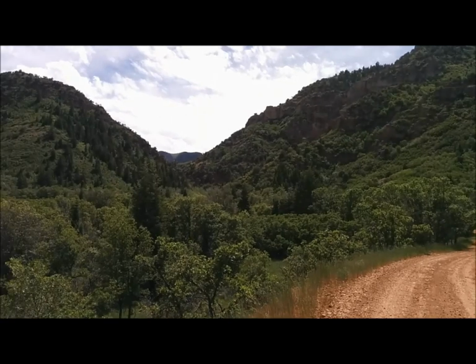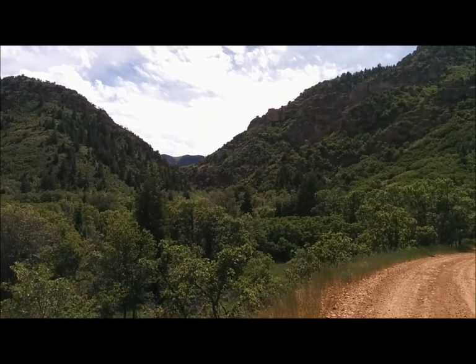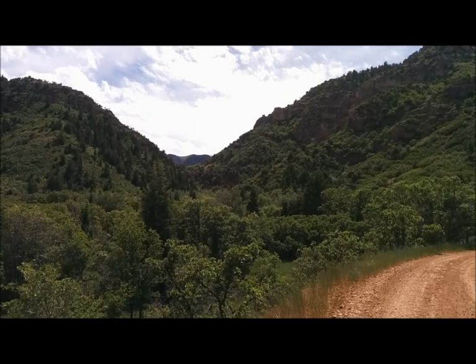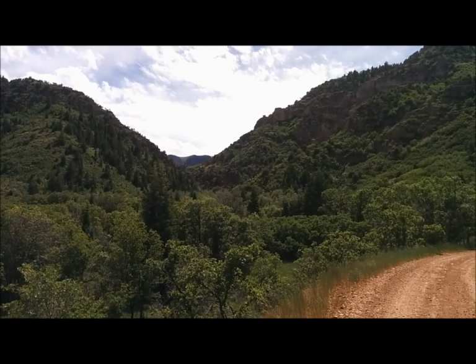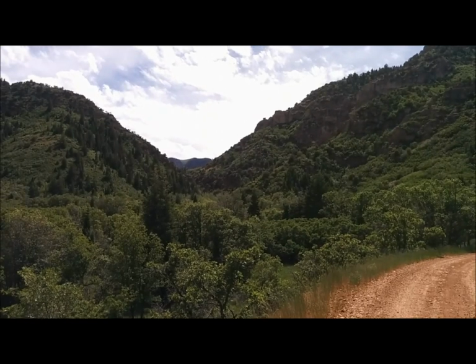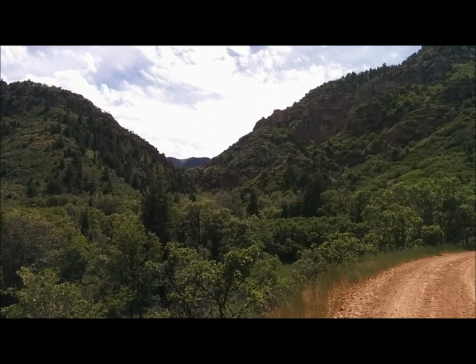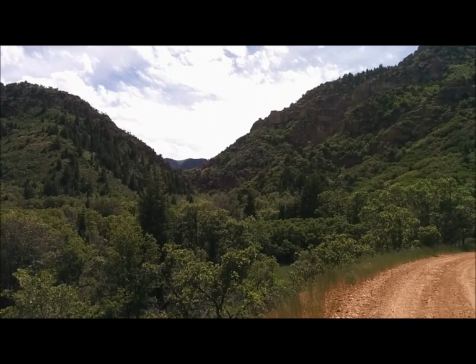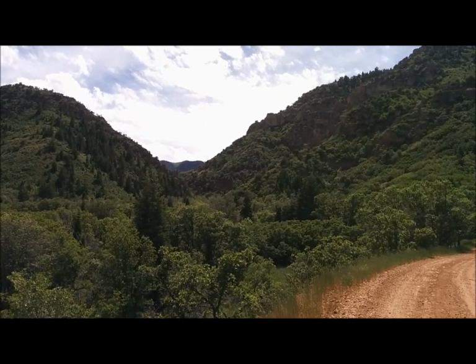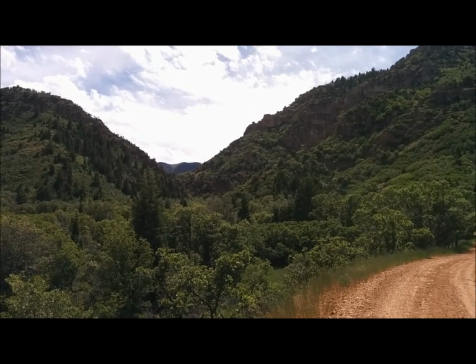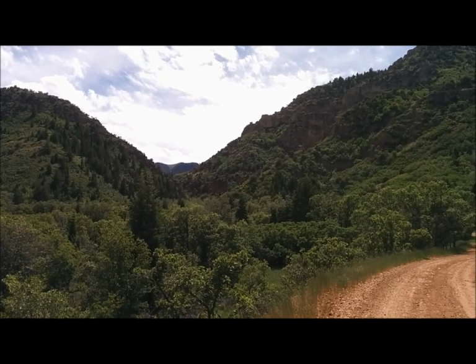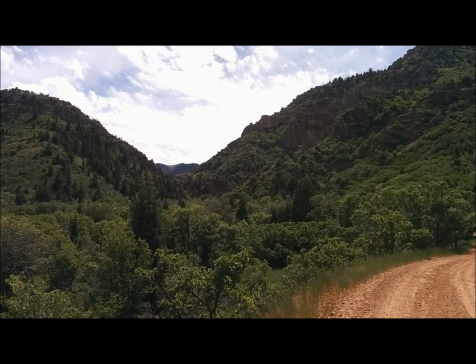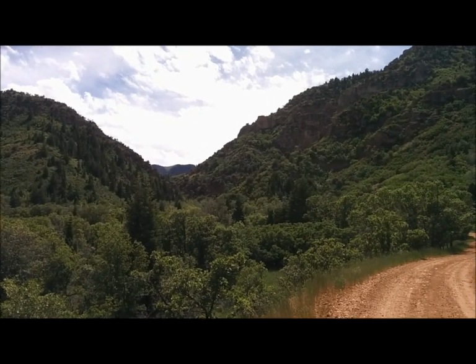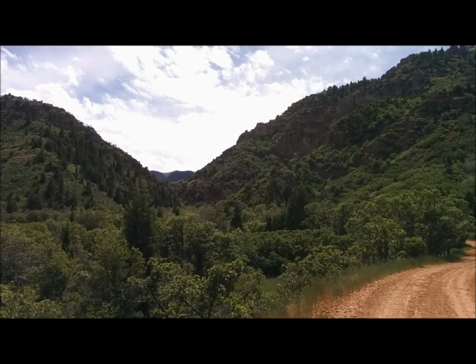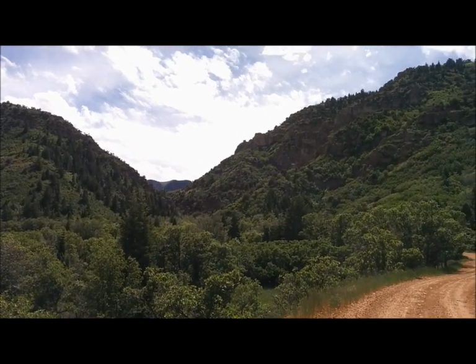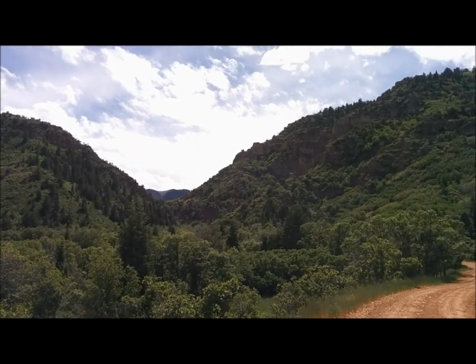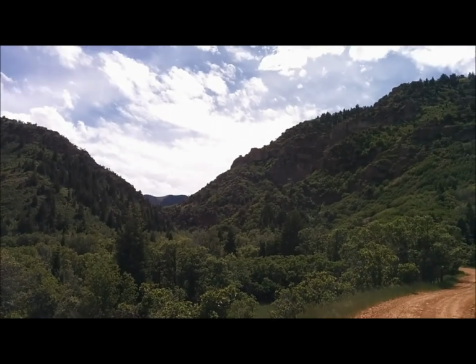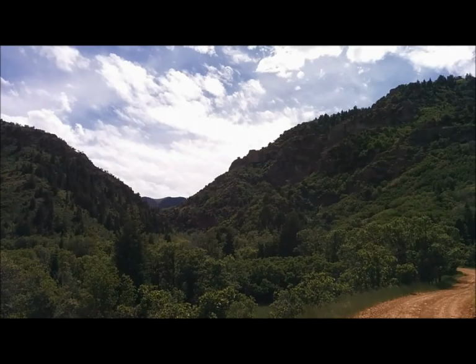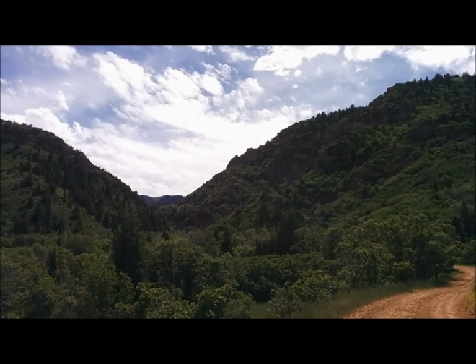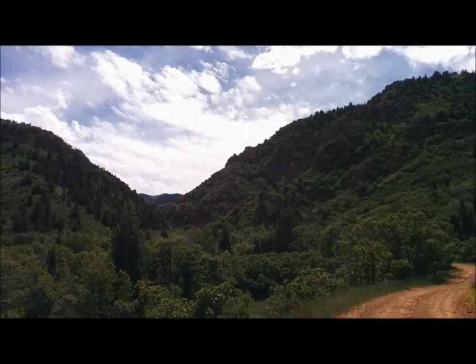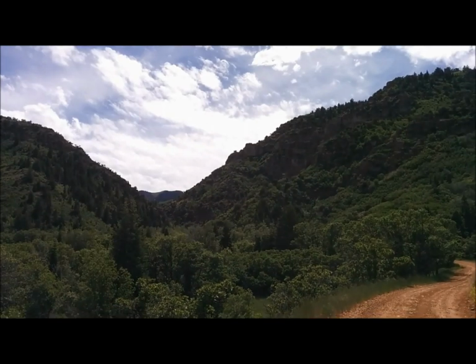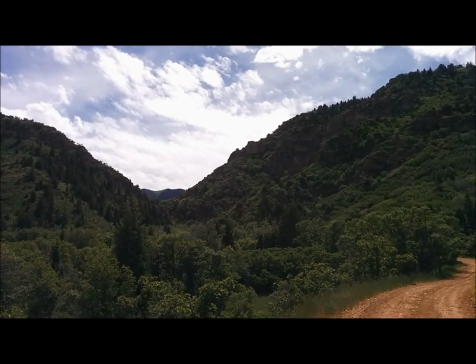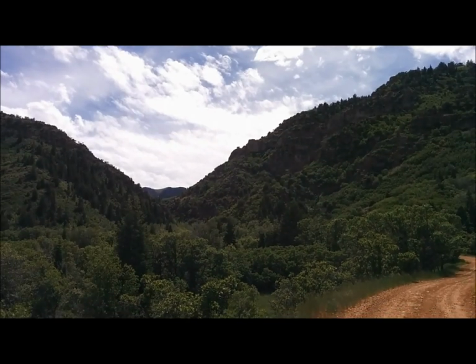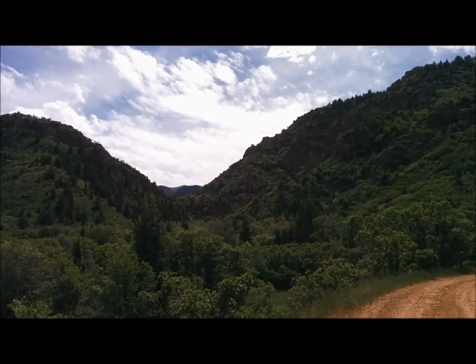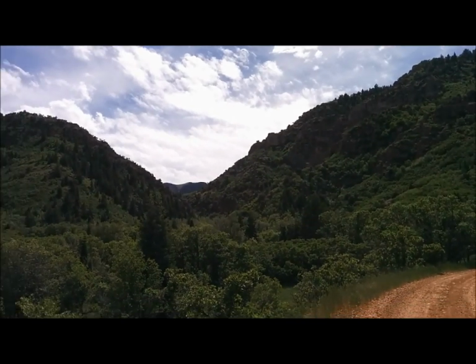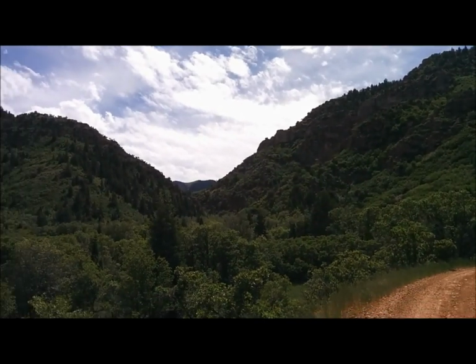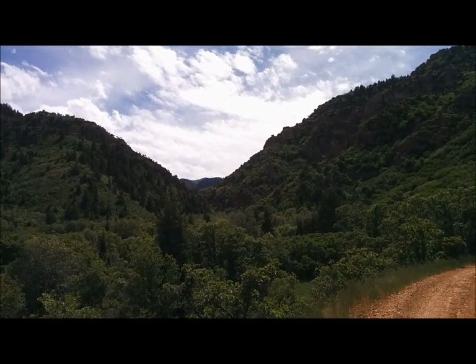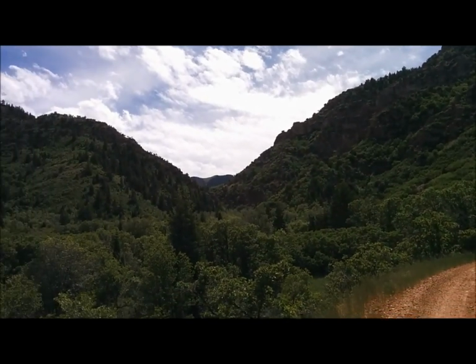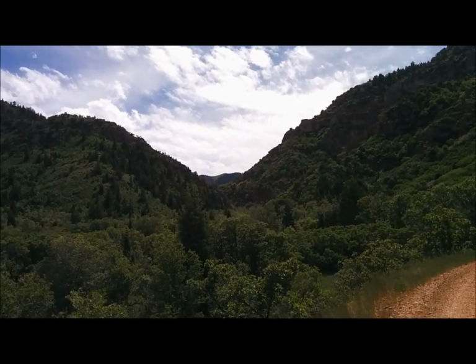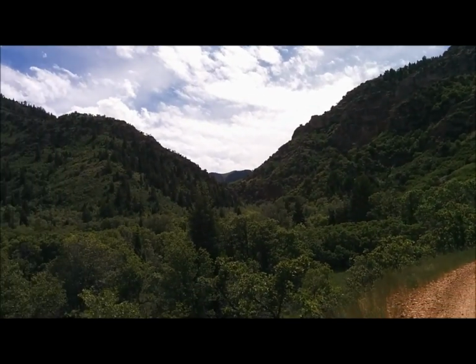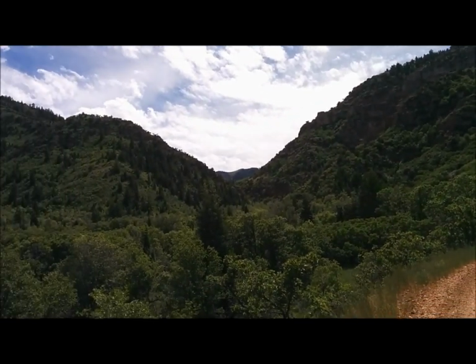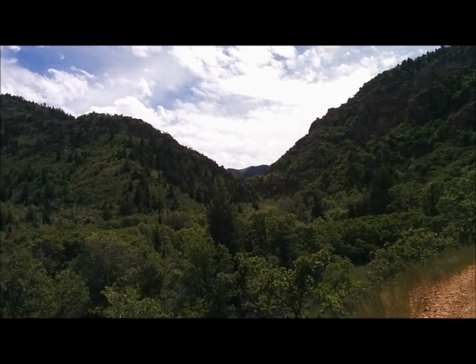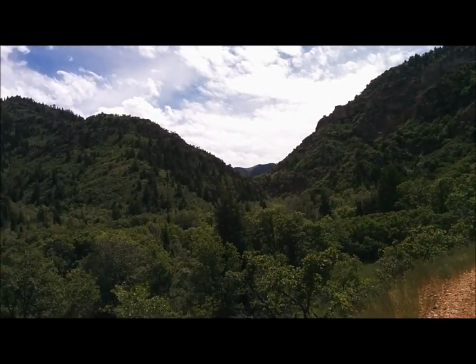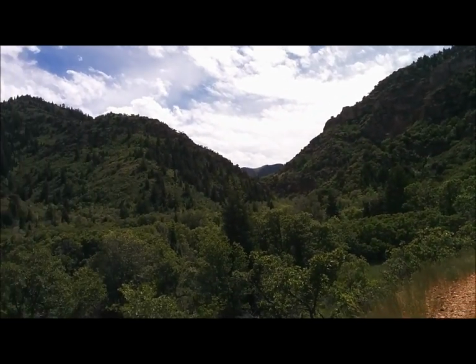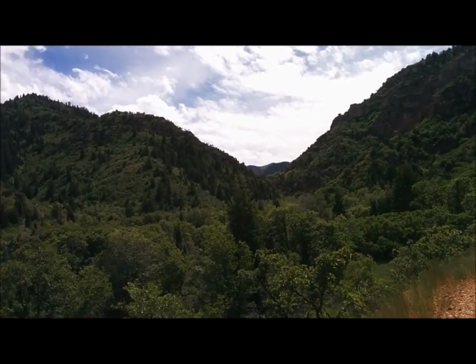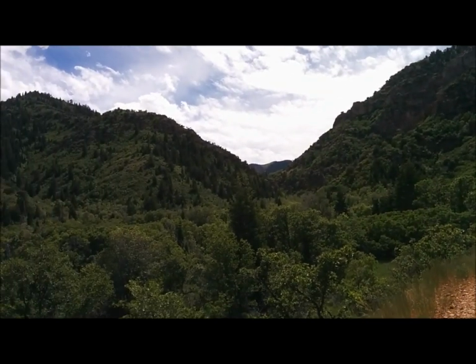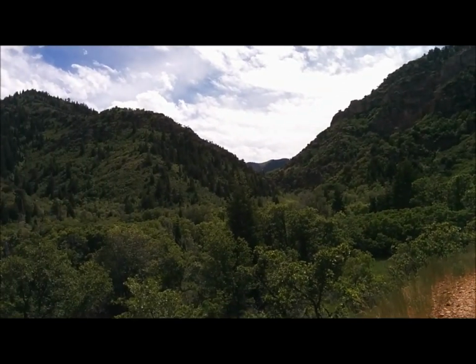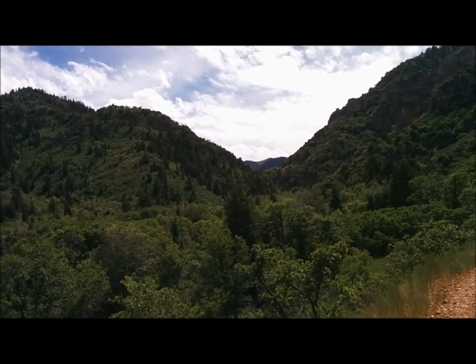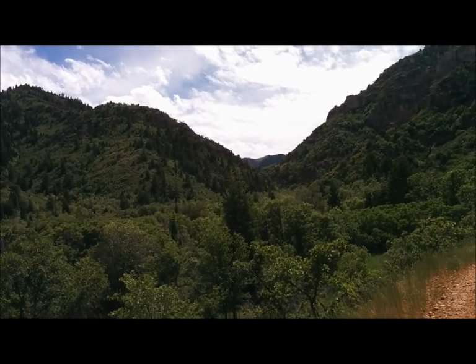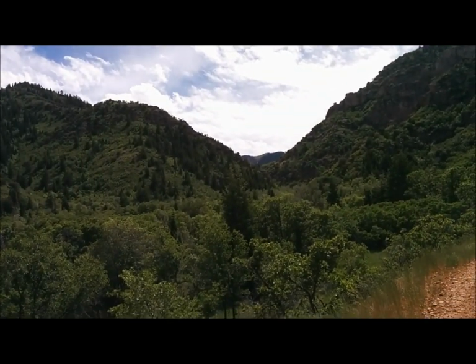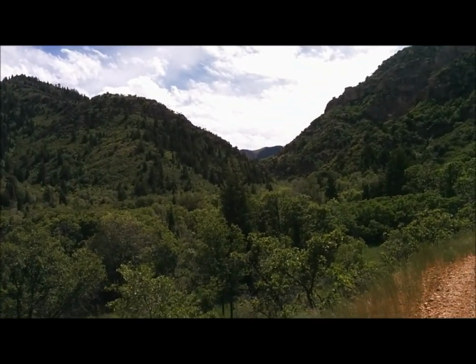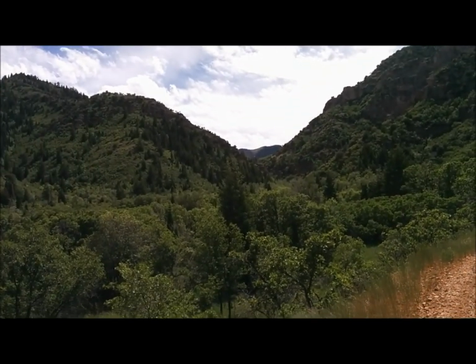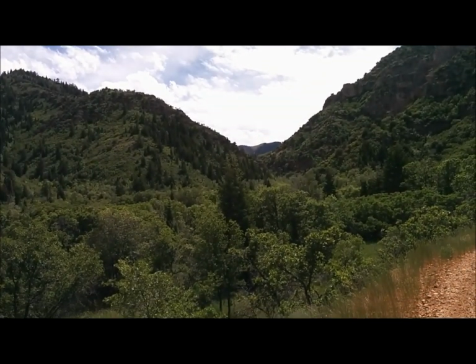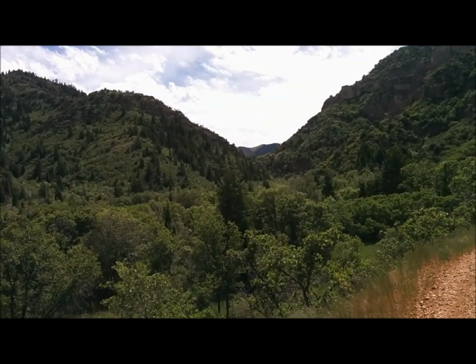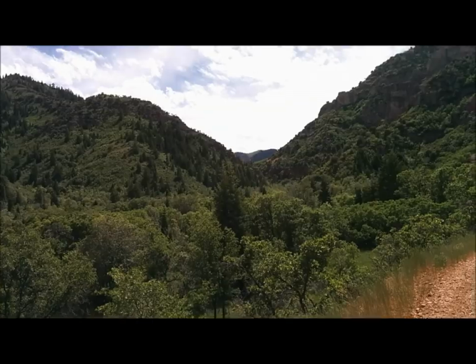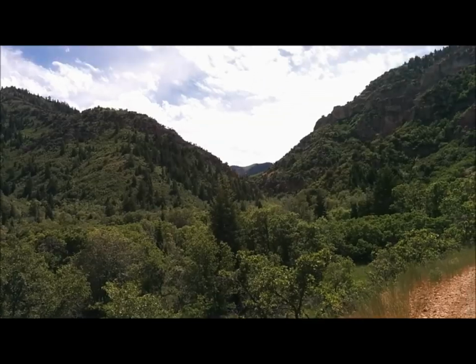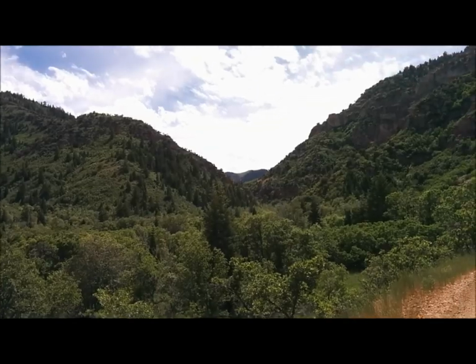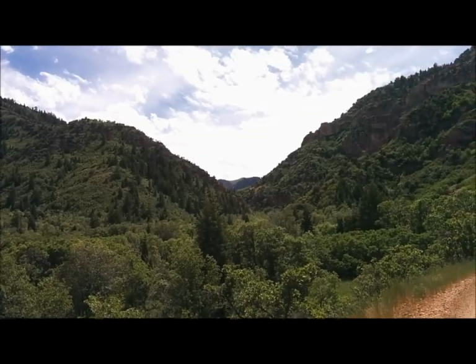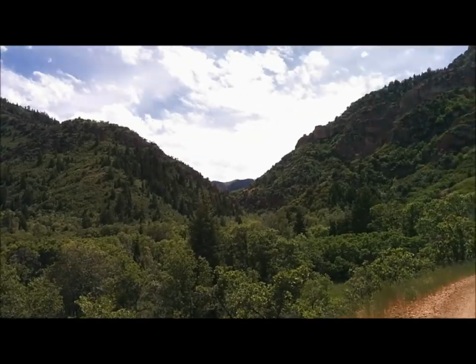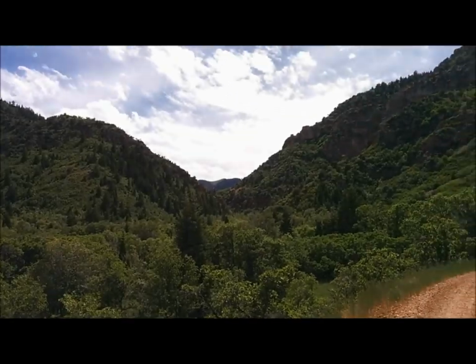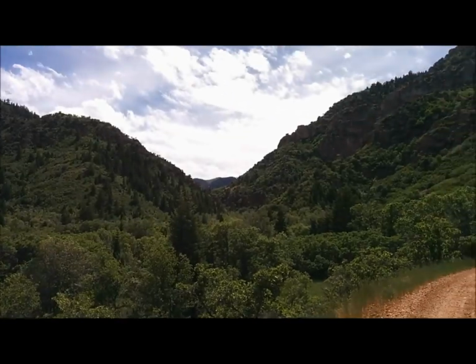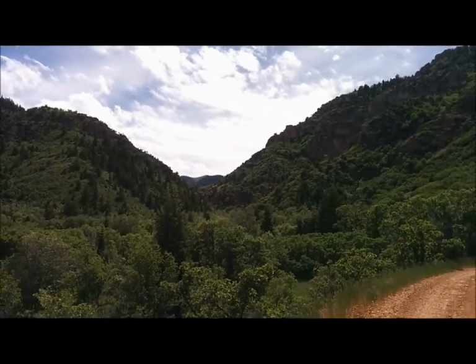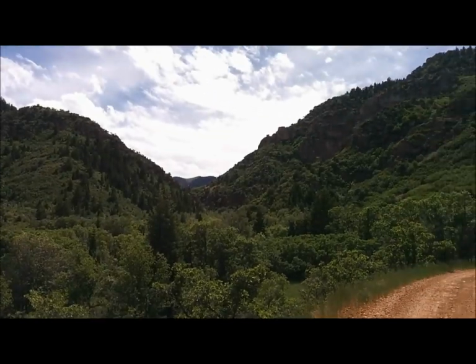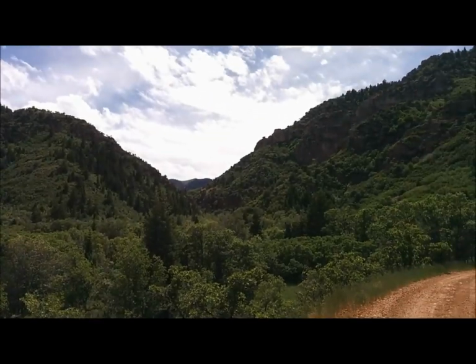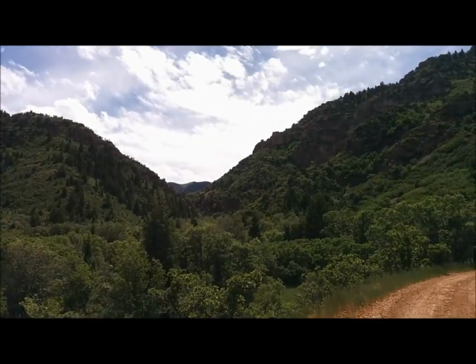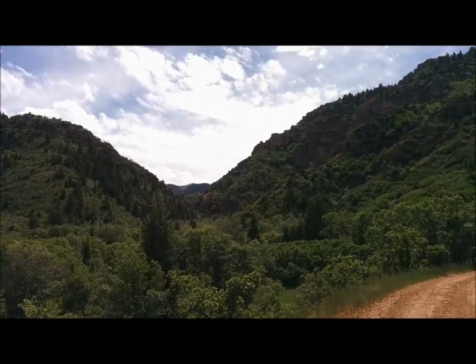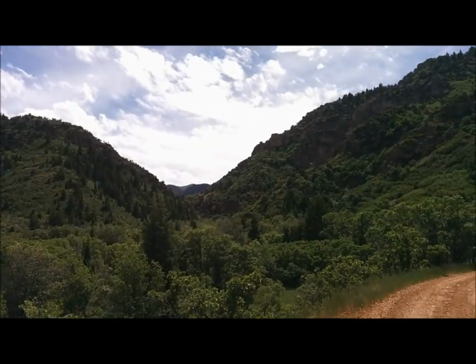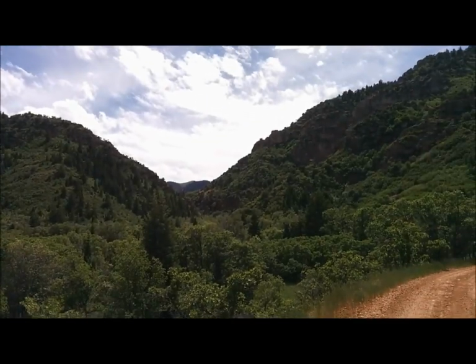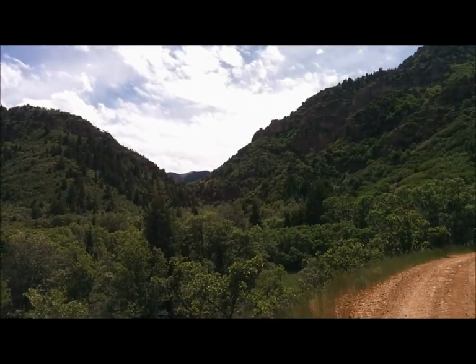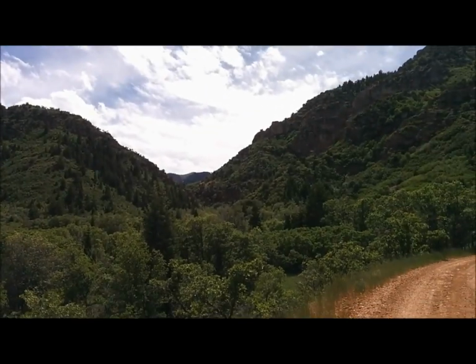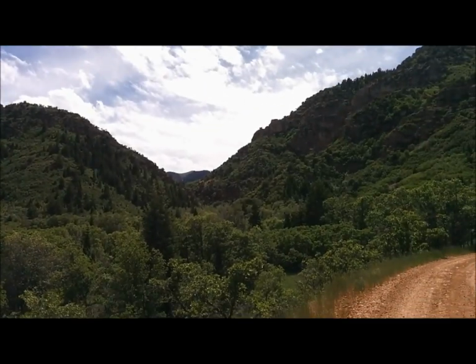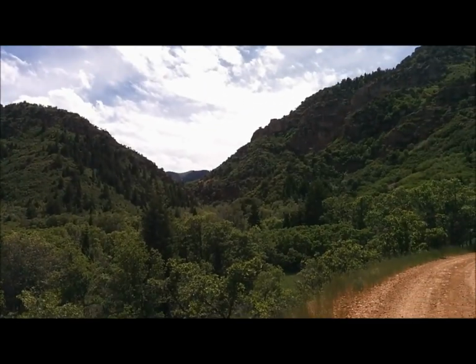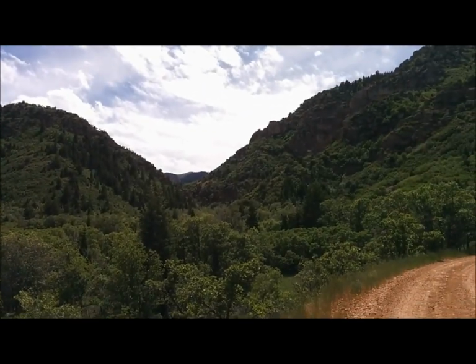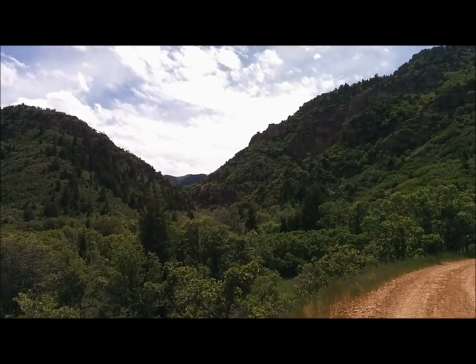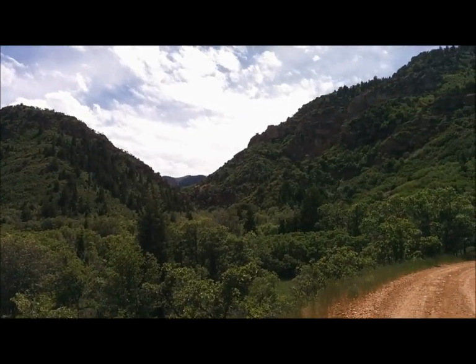Here we go, Log Canyon, doing a little family camping up this really rugged canyon here in Sampete County.